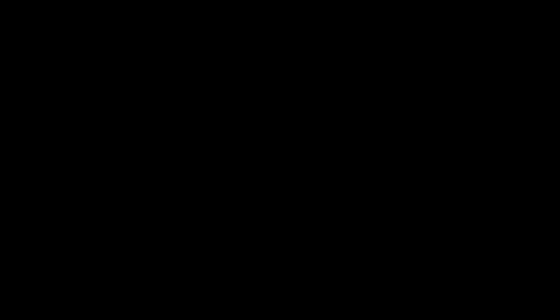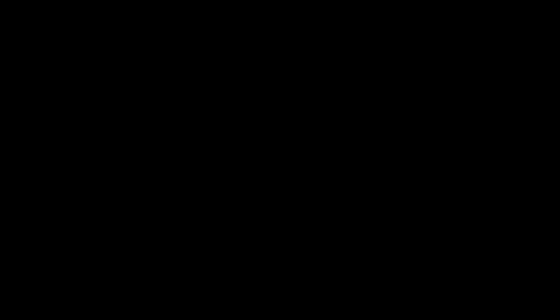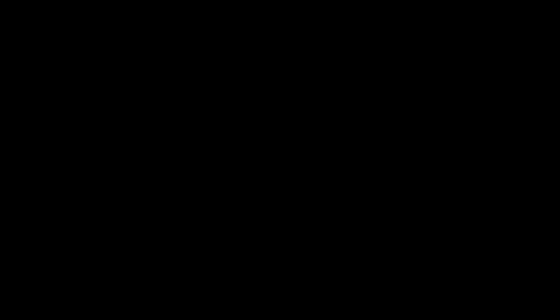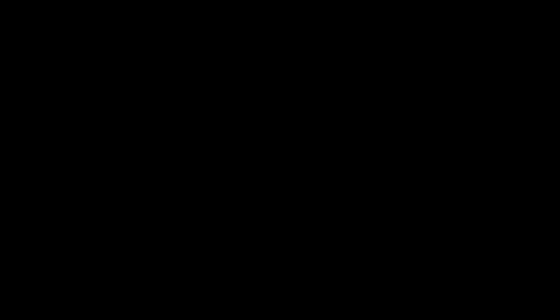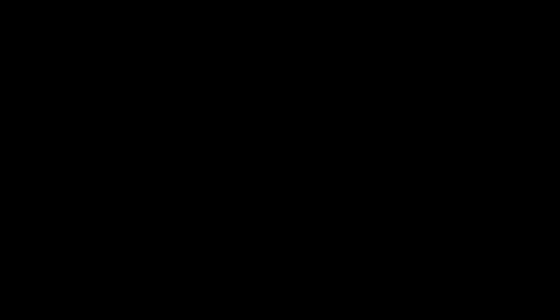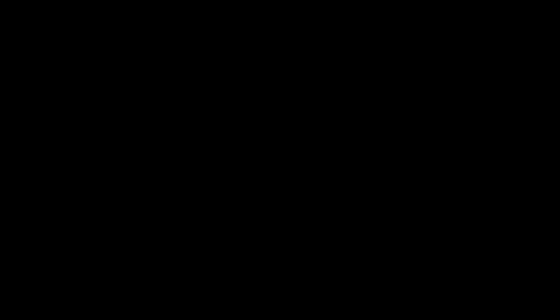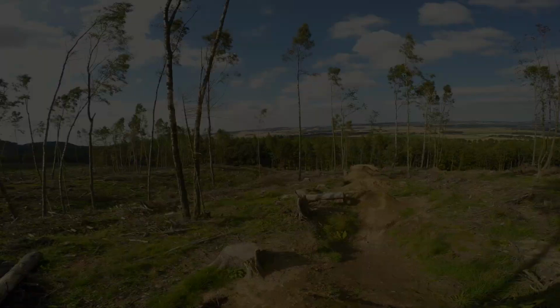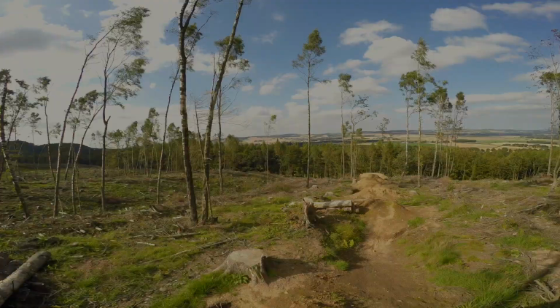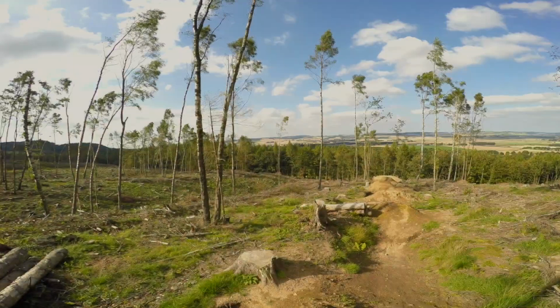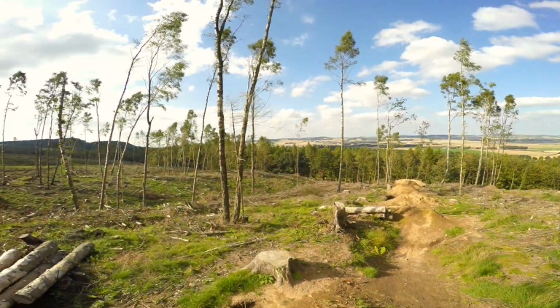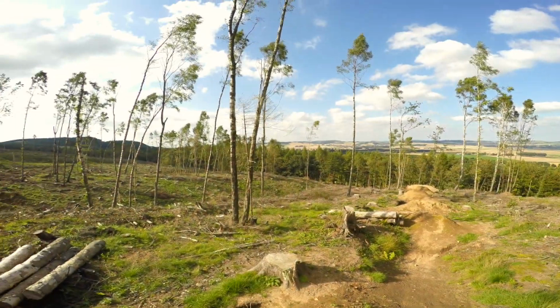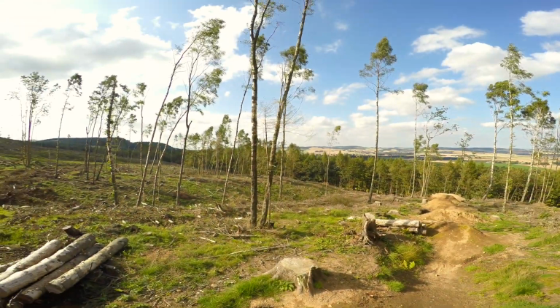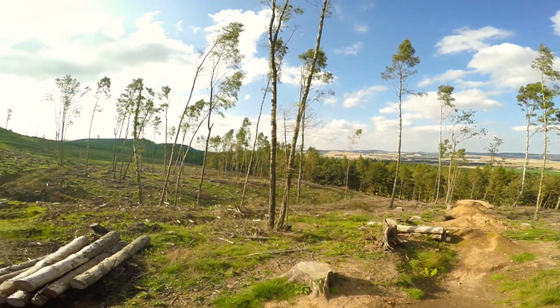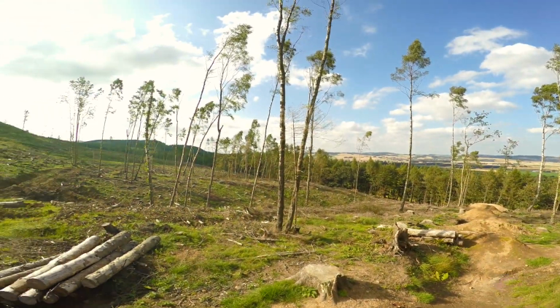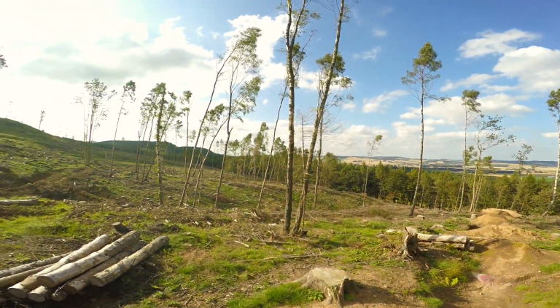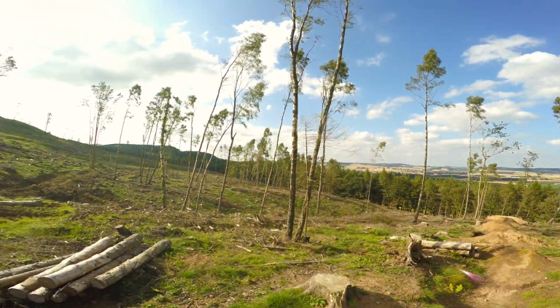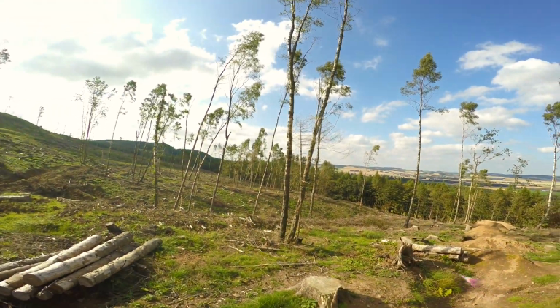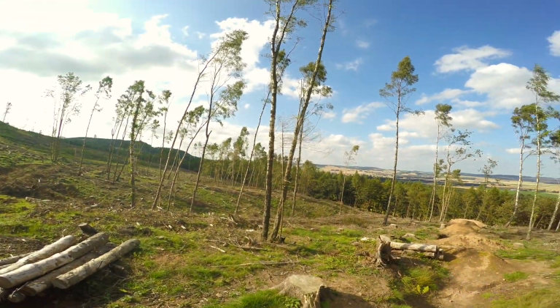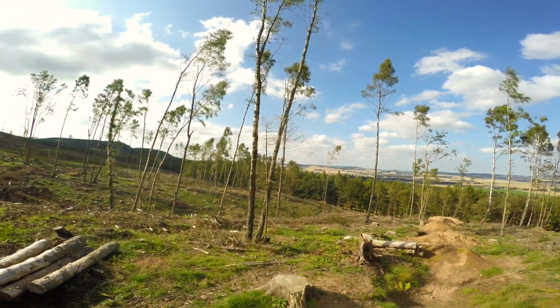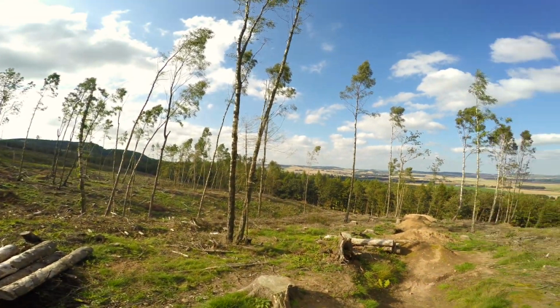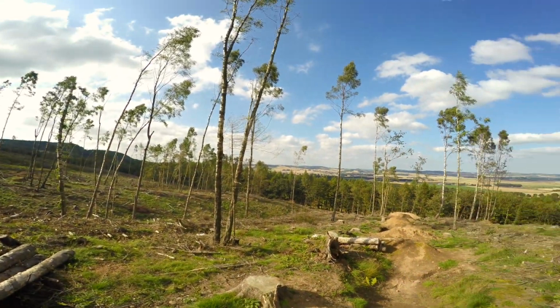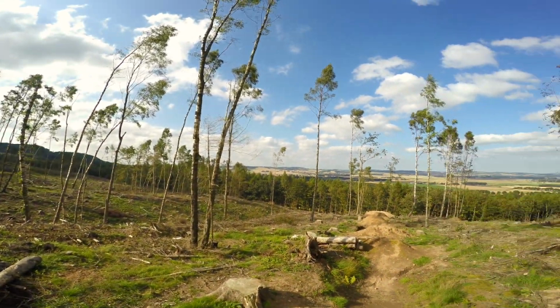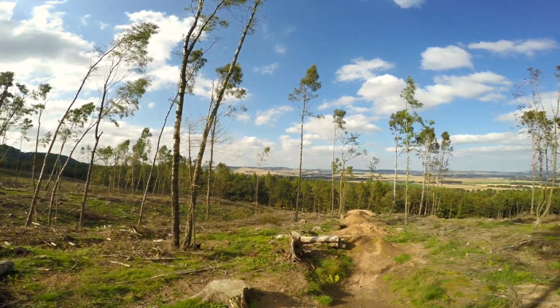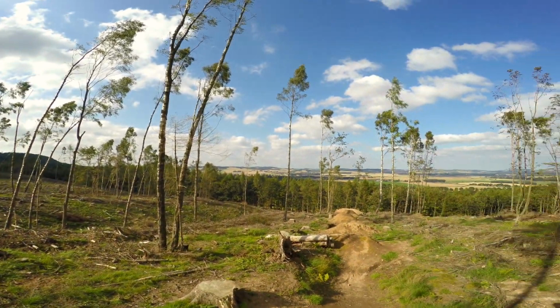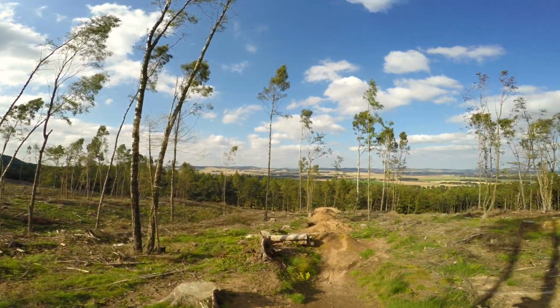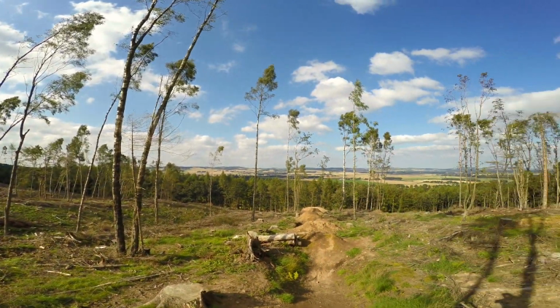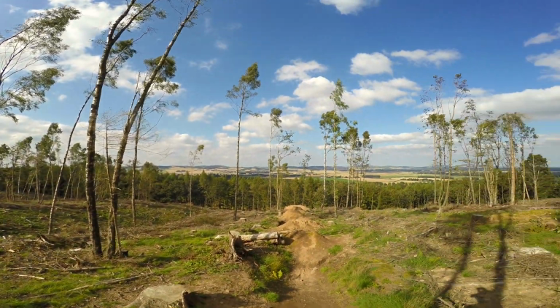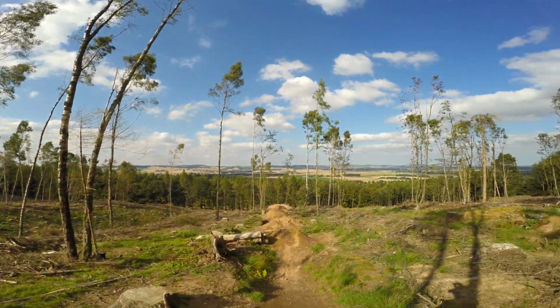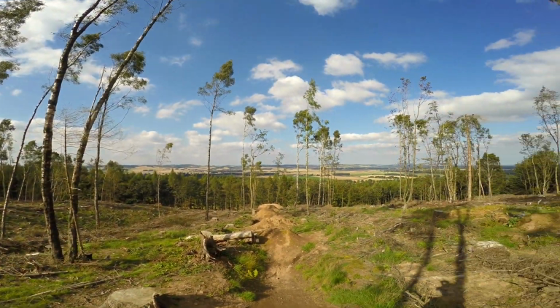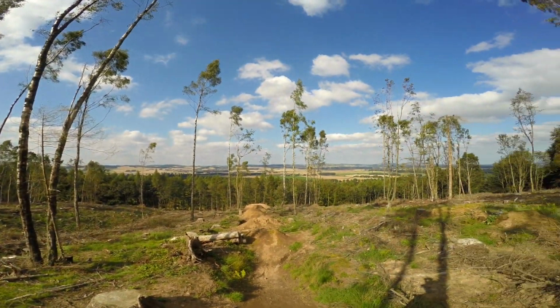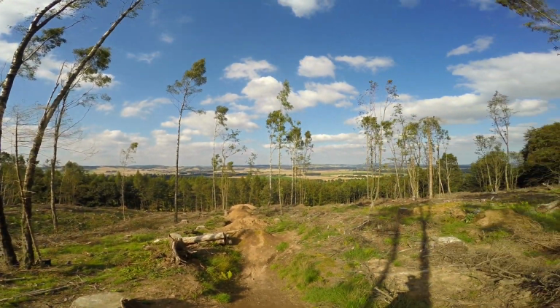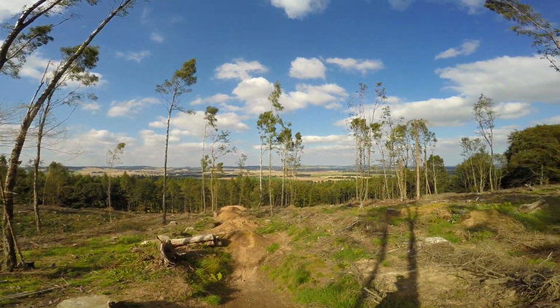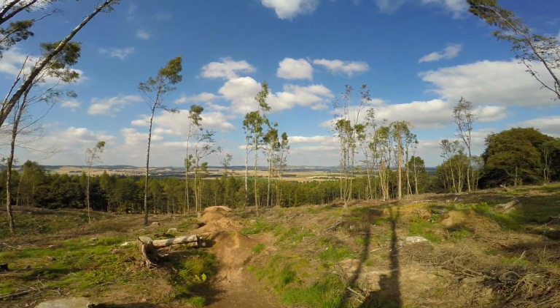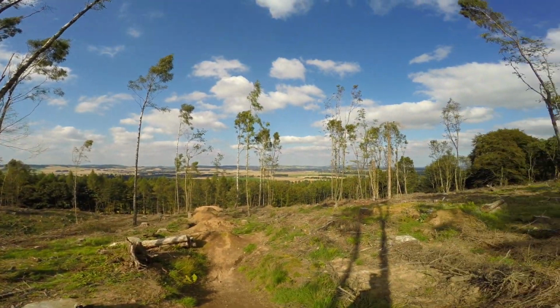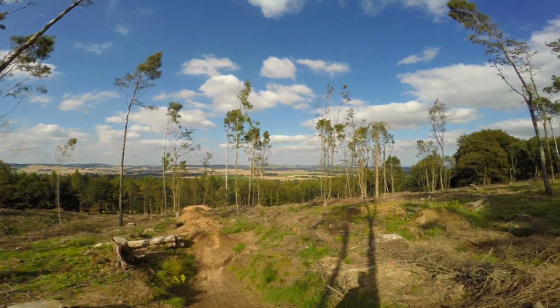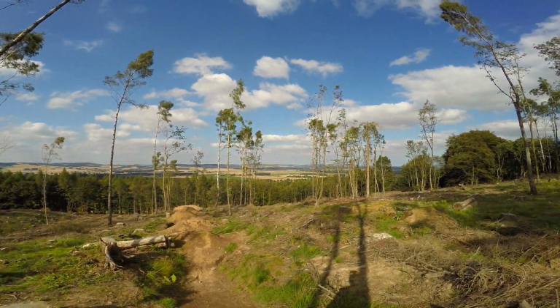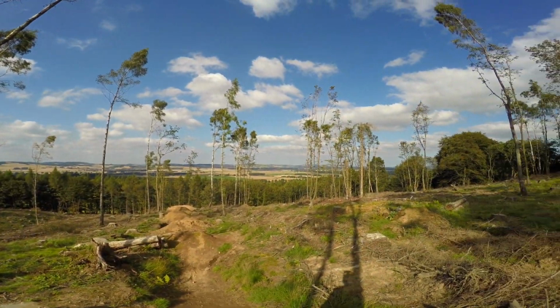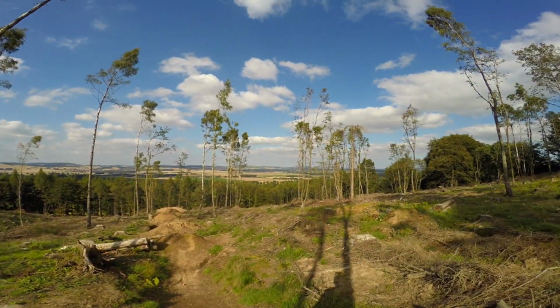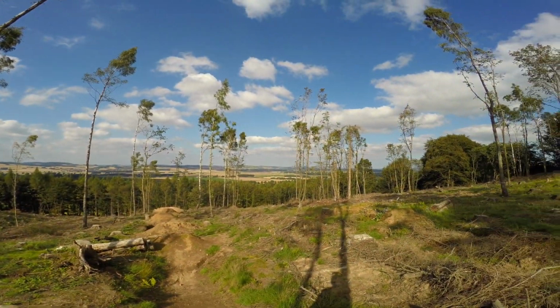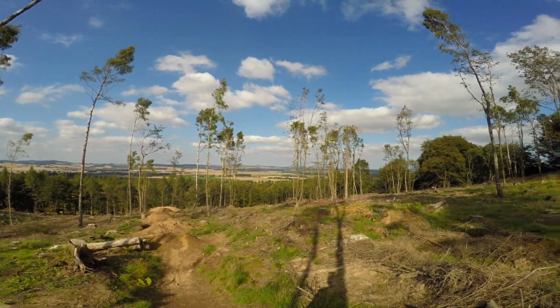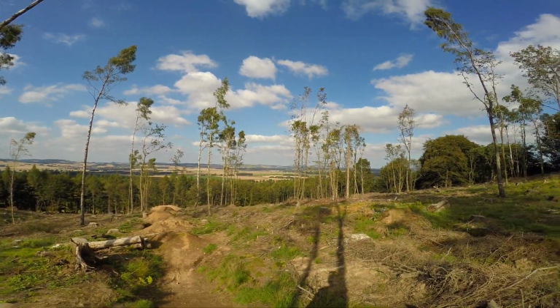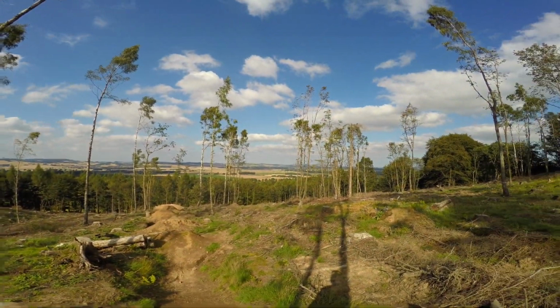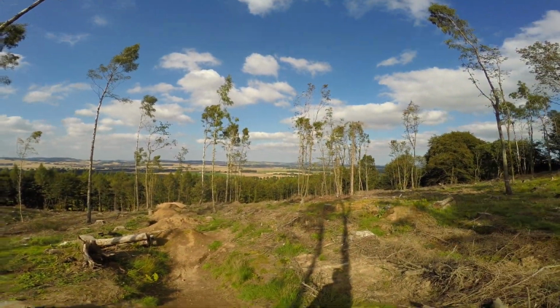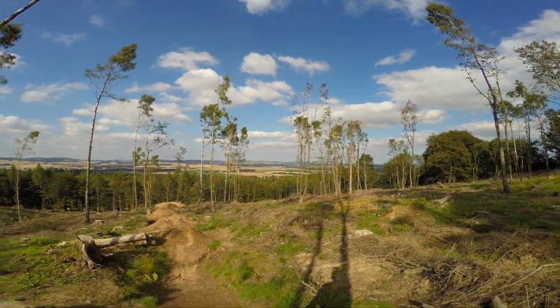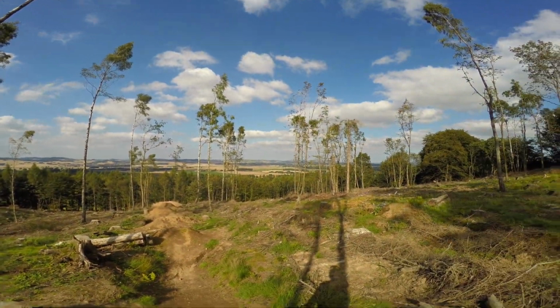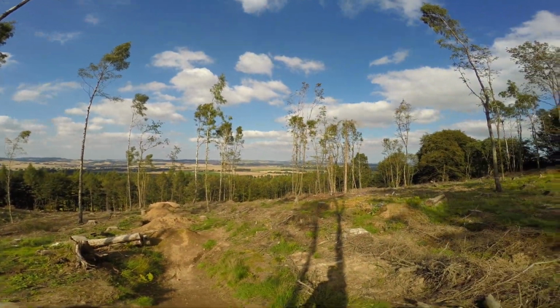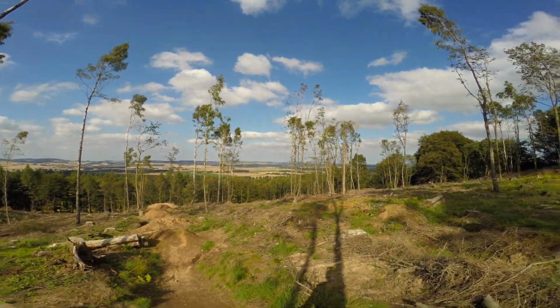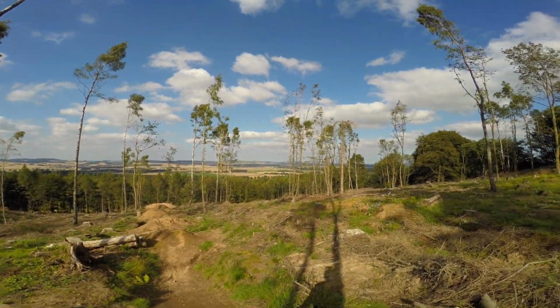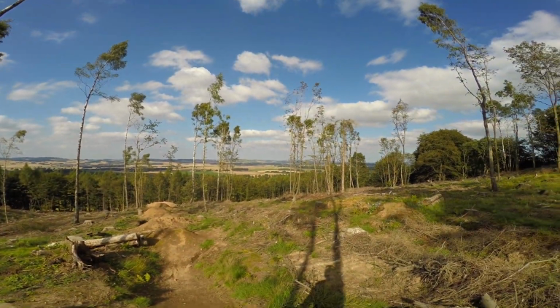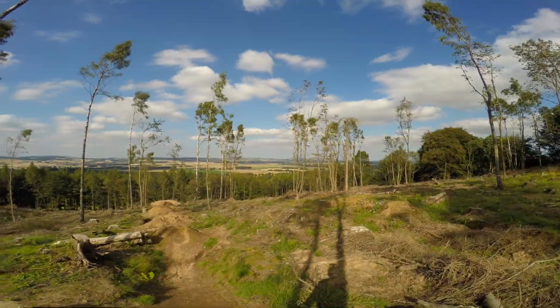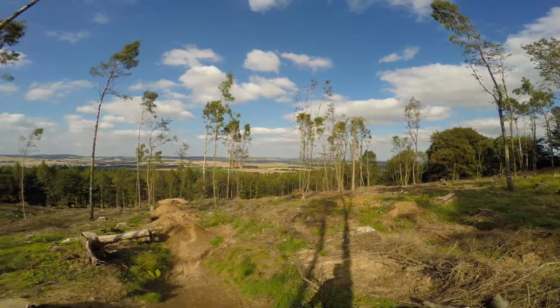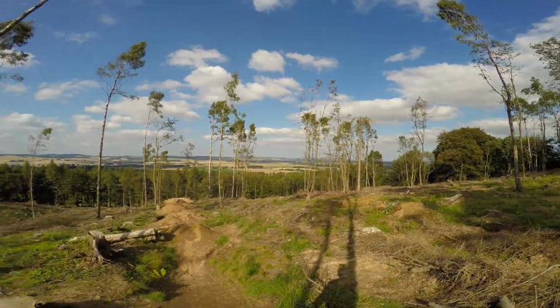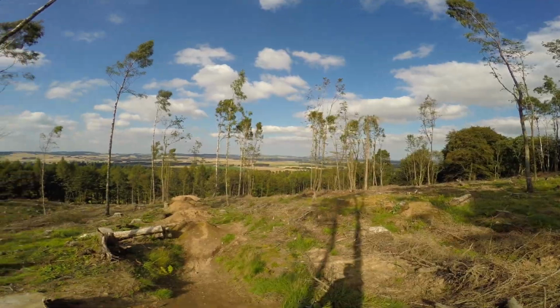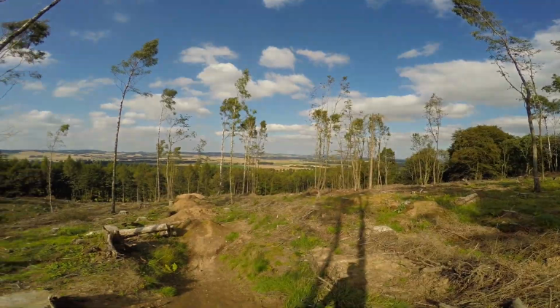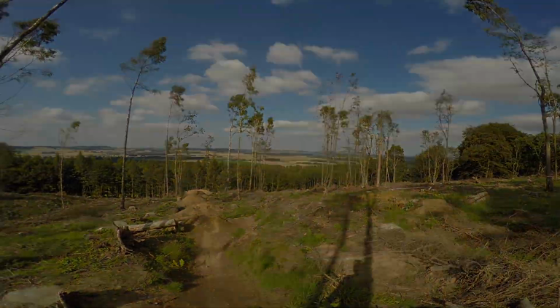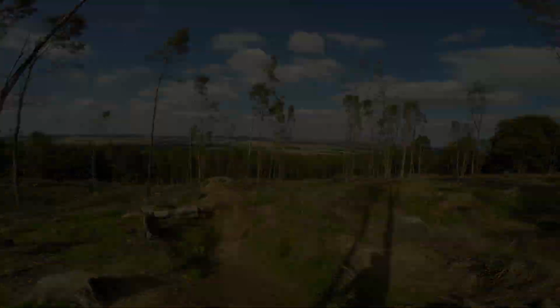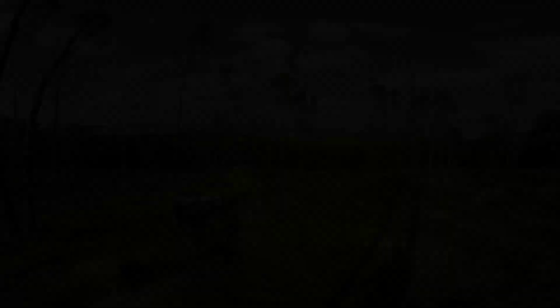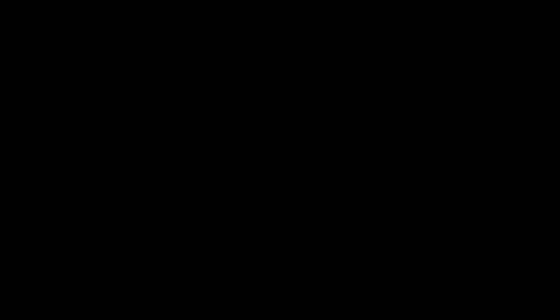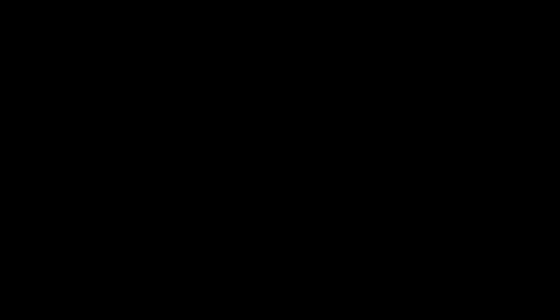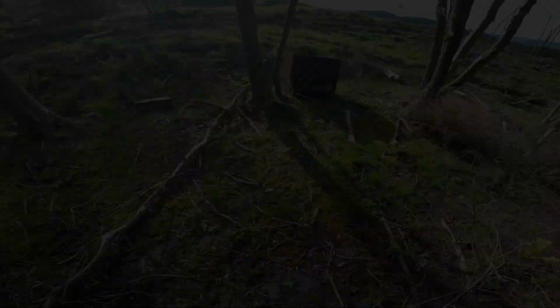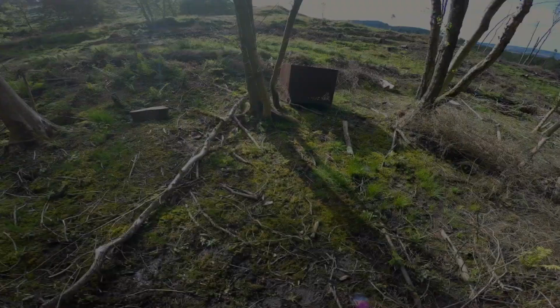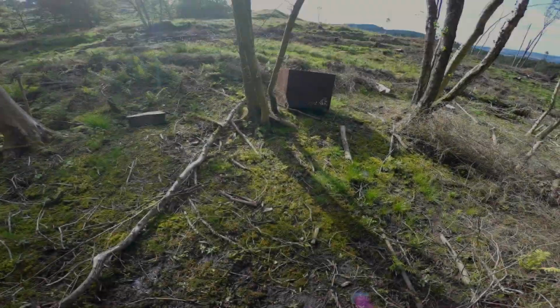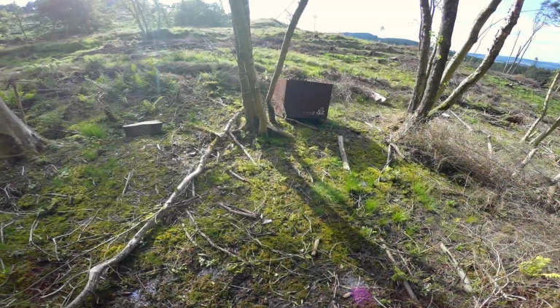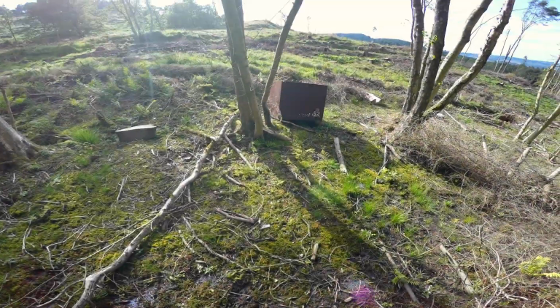Look at that view. How nice is that? How cool is this?